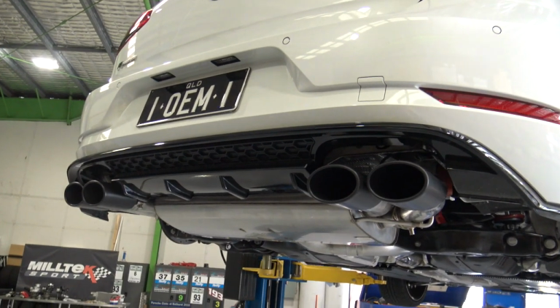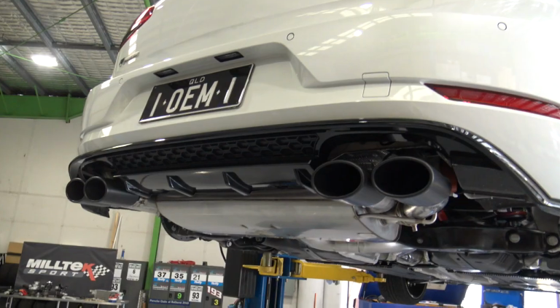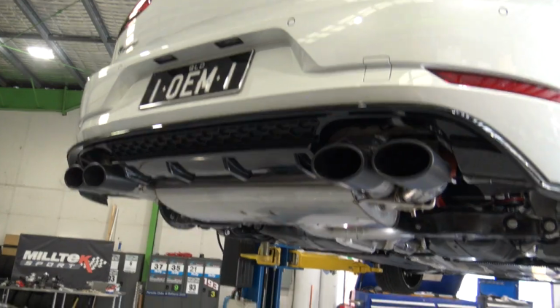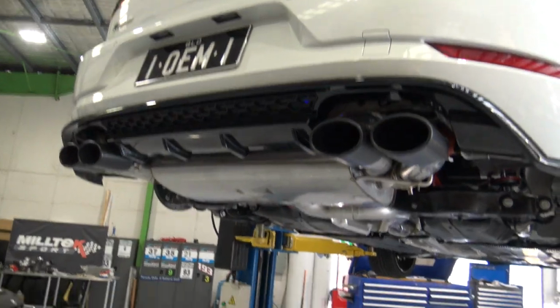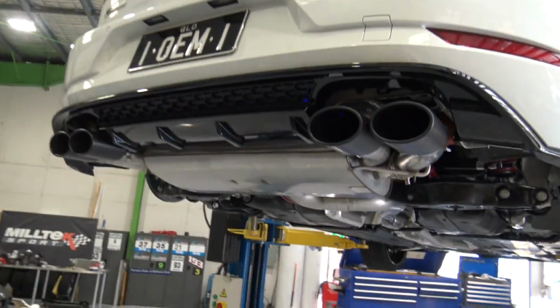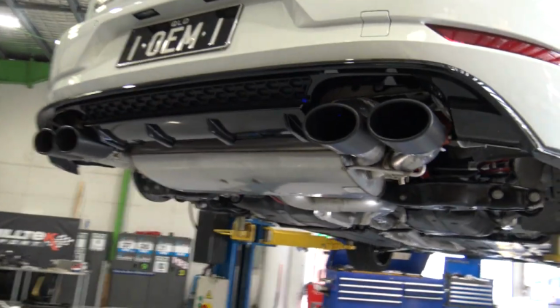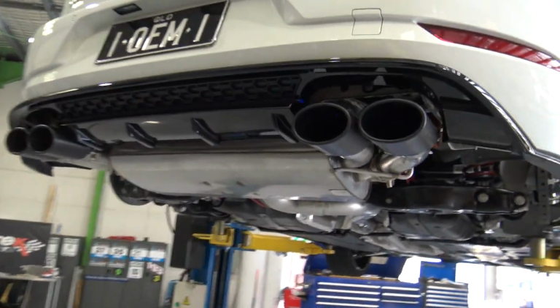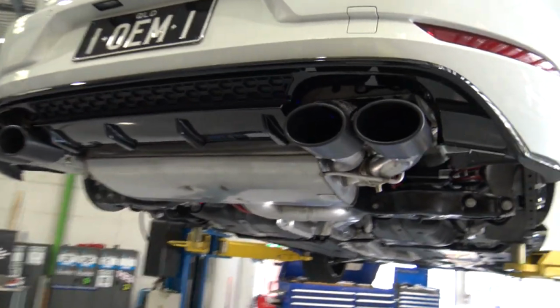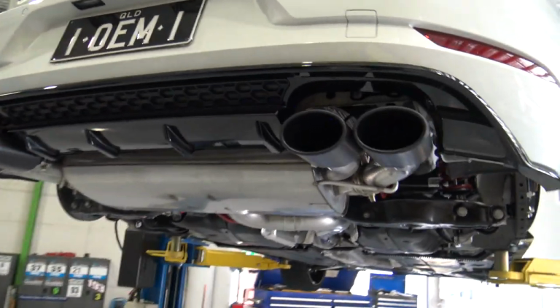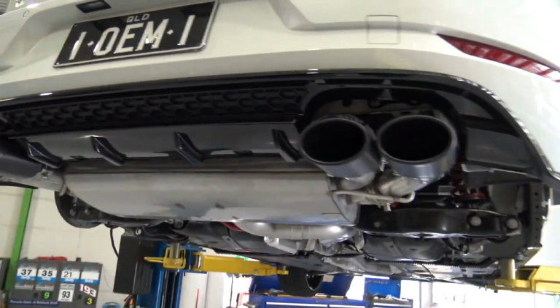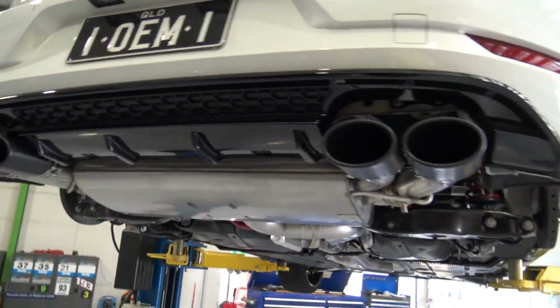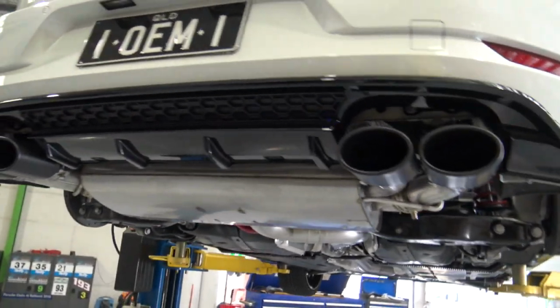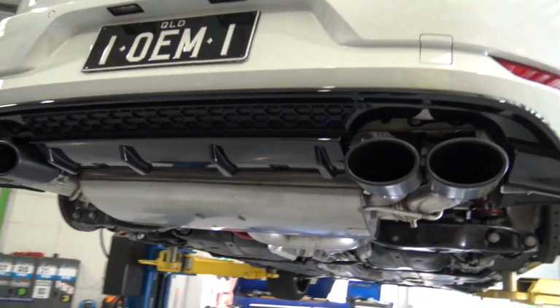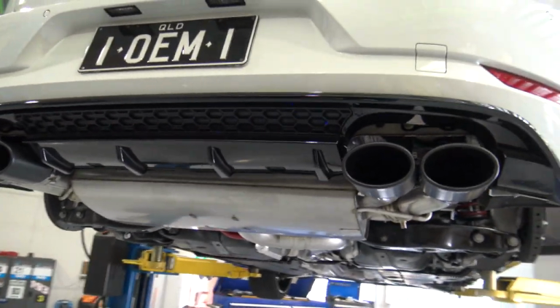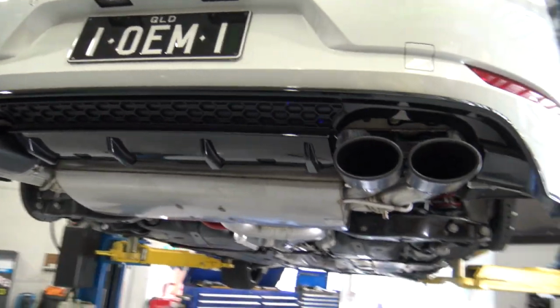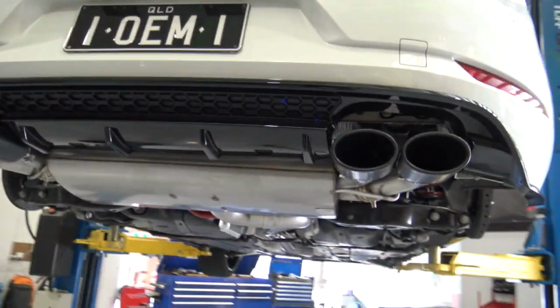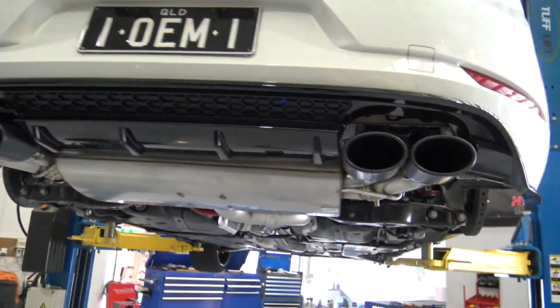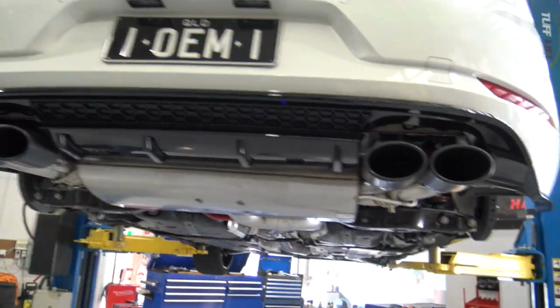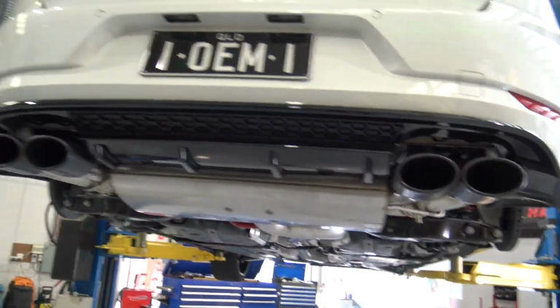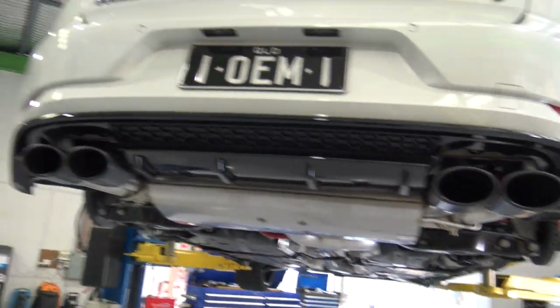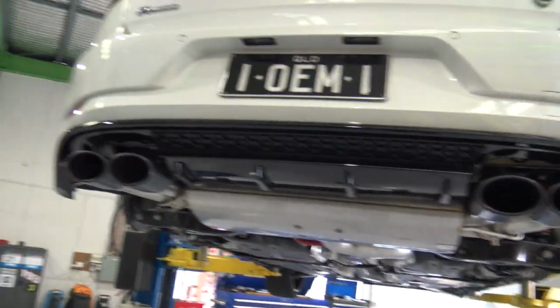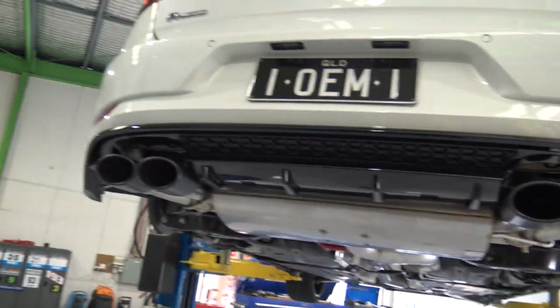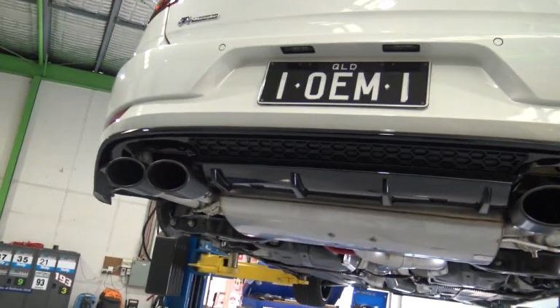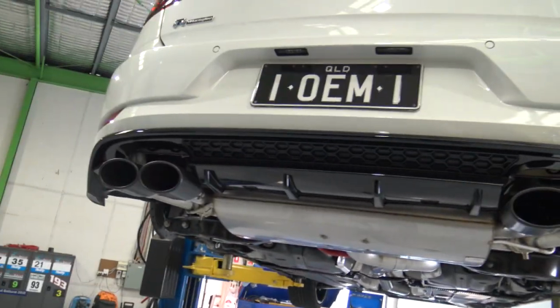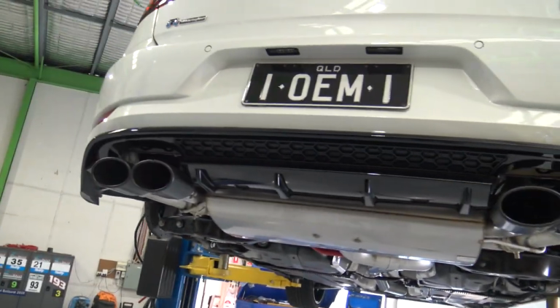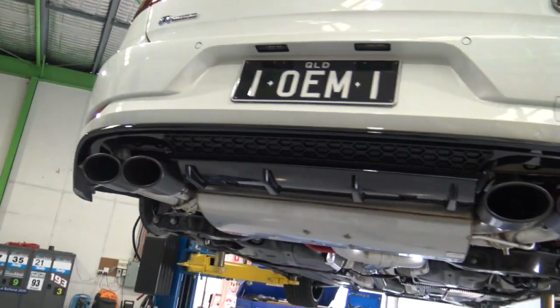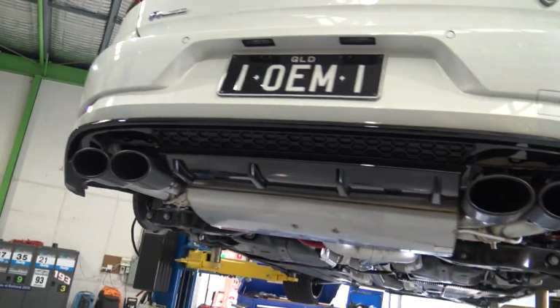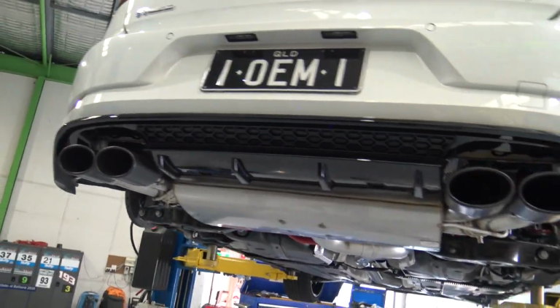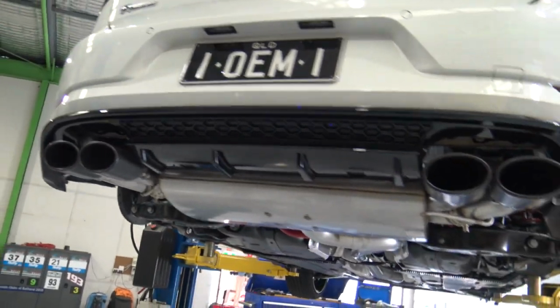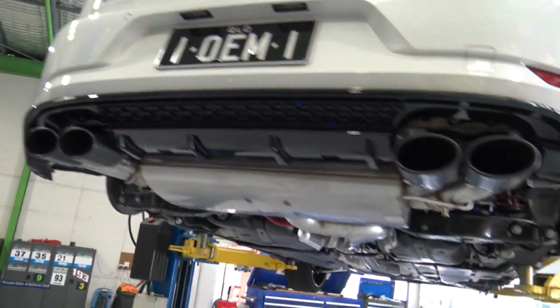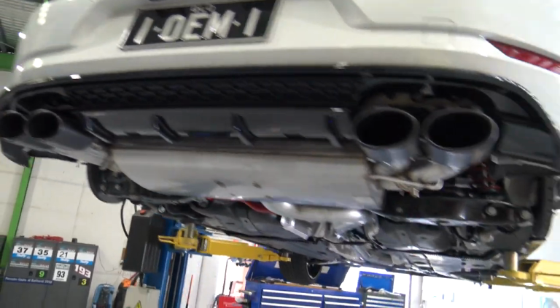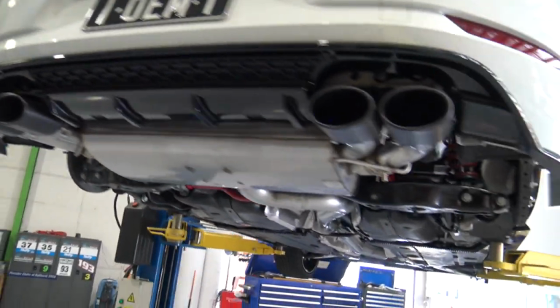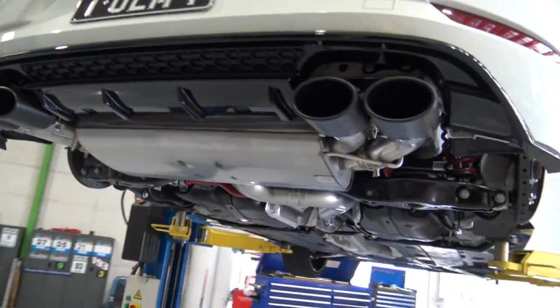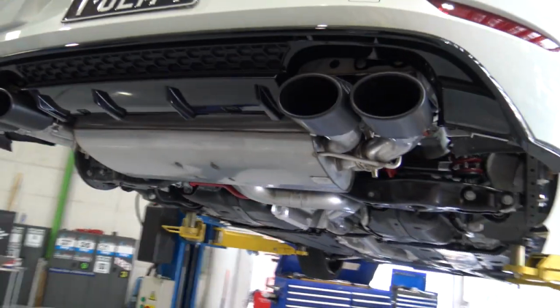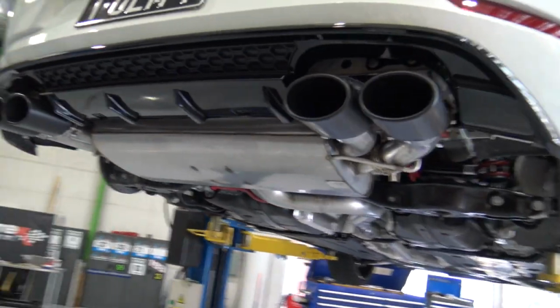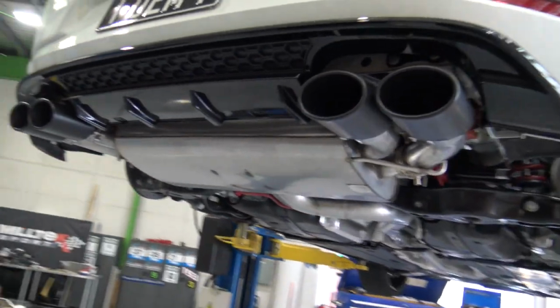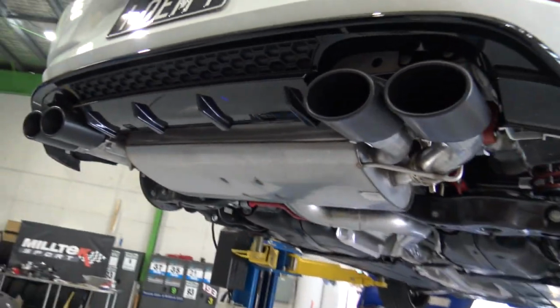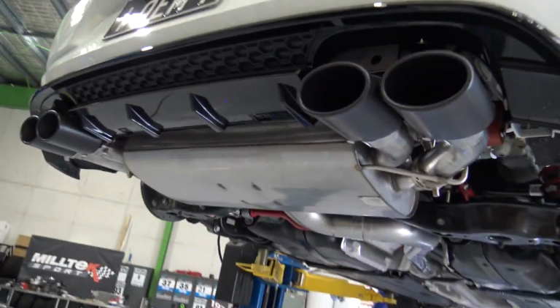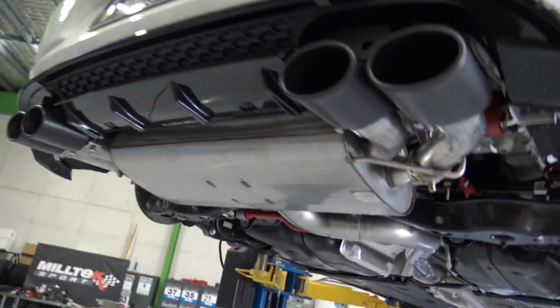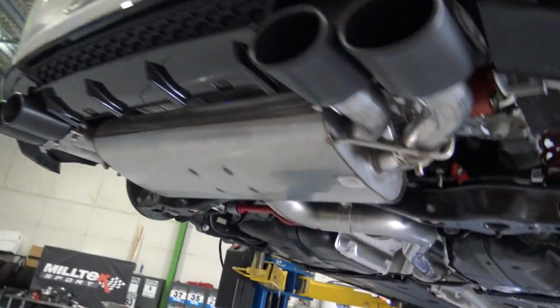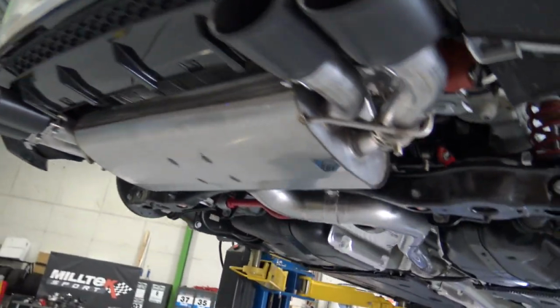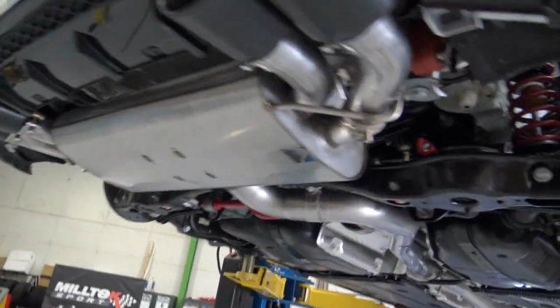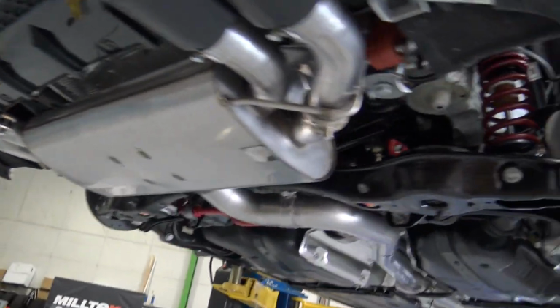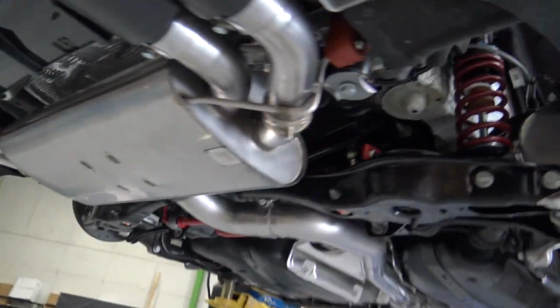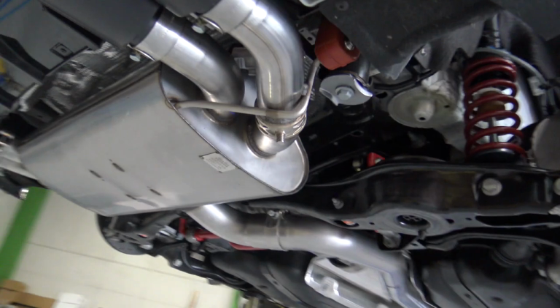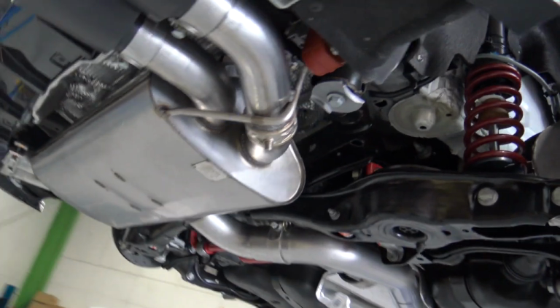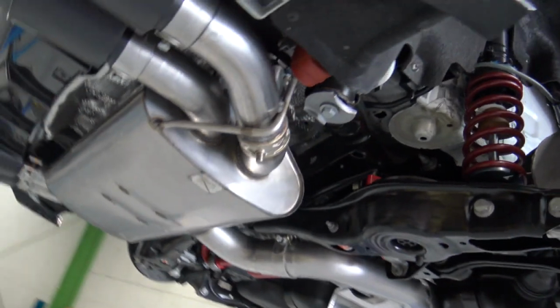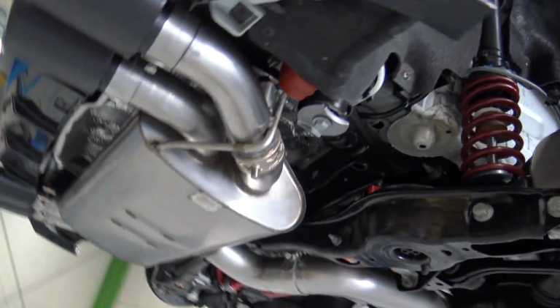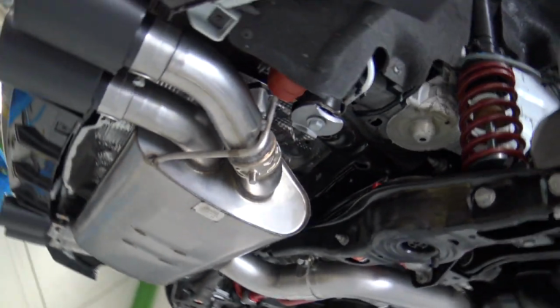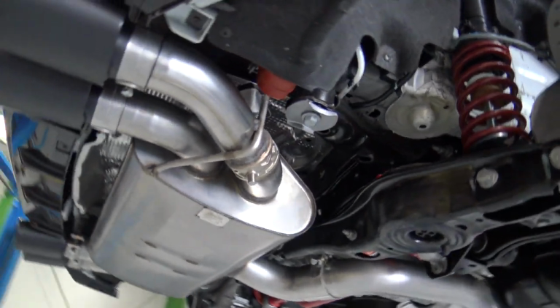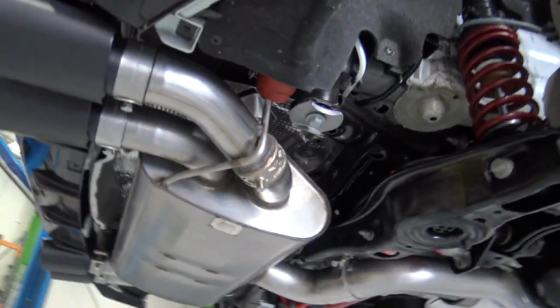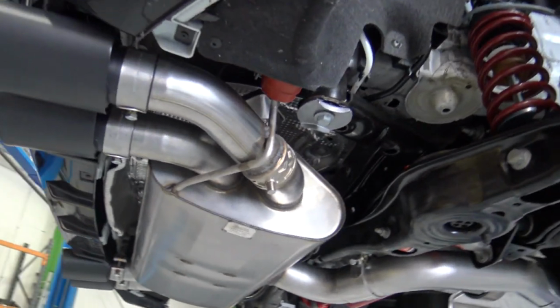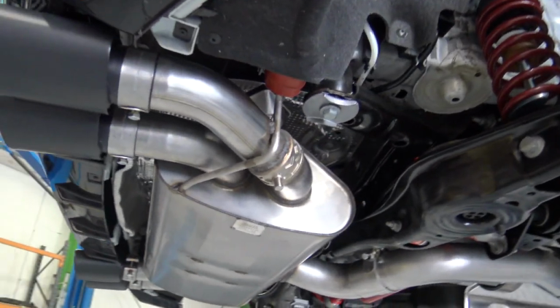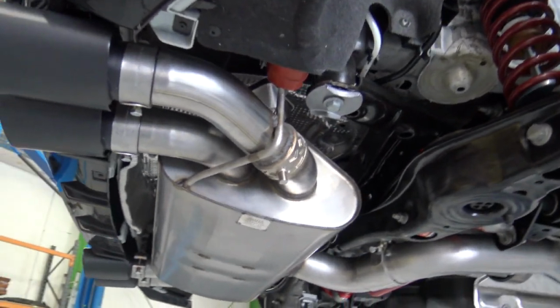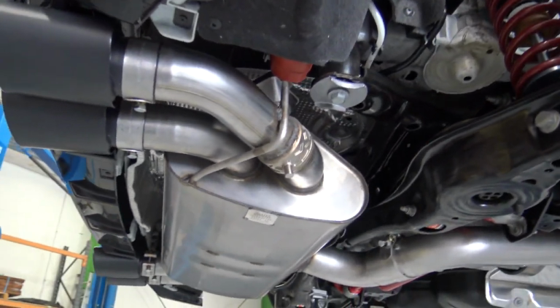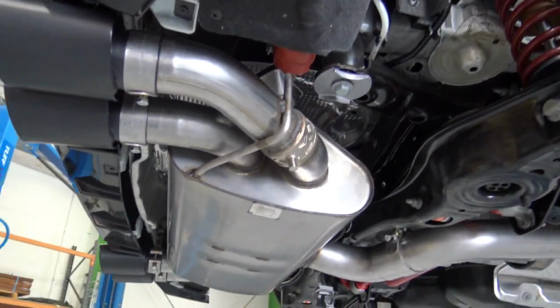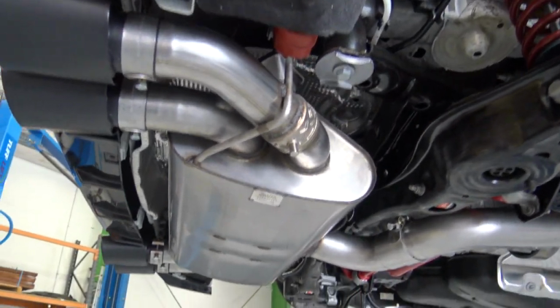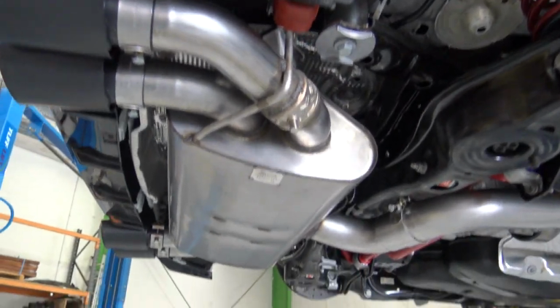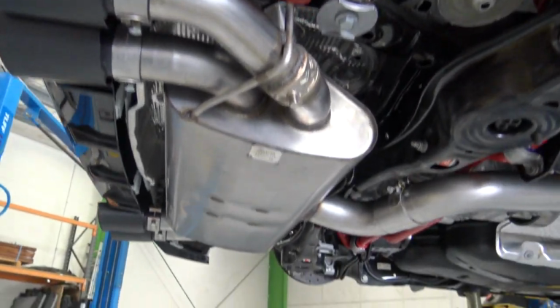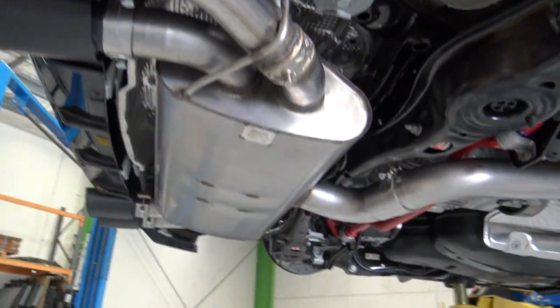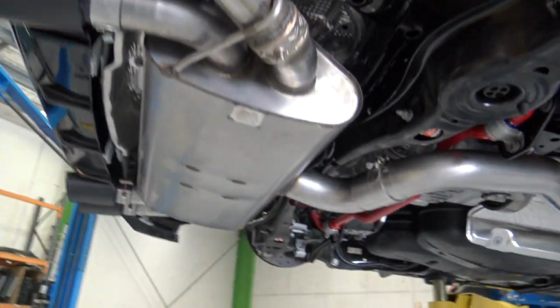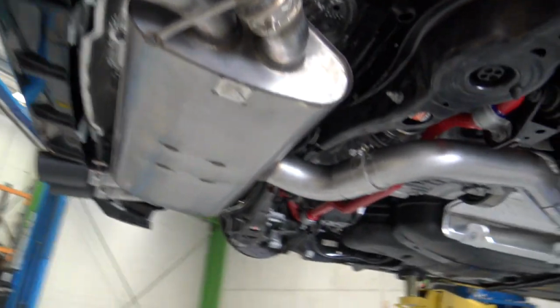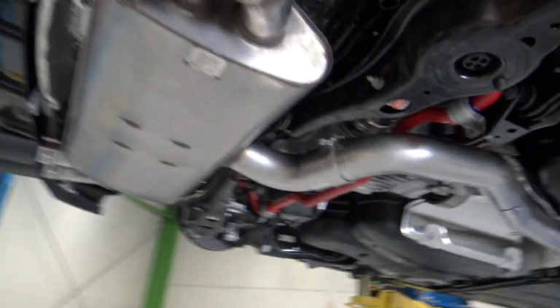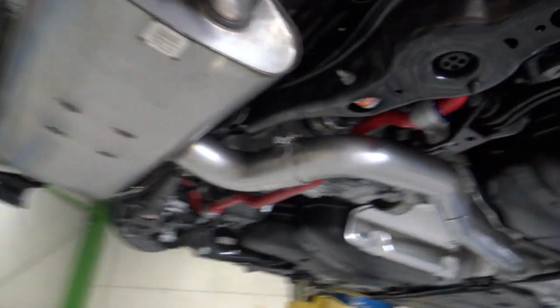Here we have the unit installed. You can see the valve motors in place.